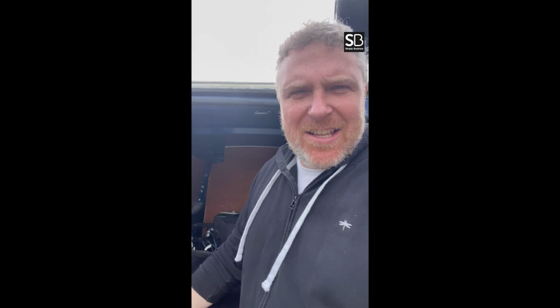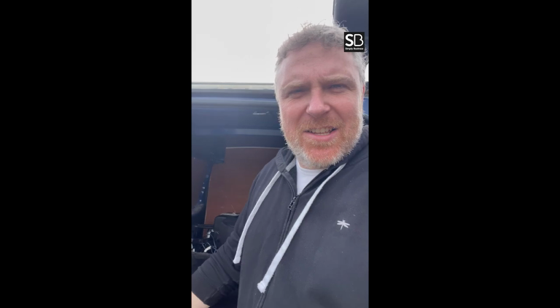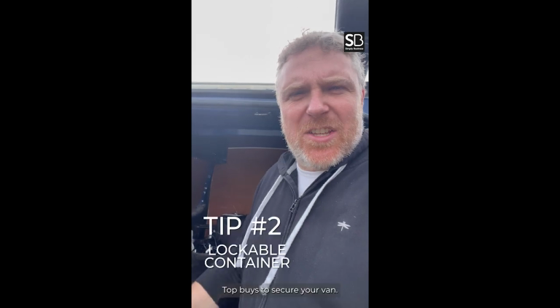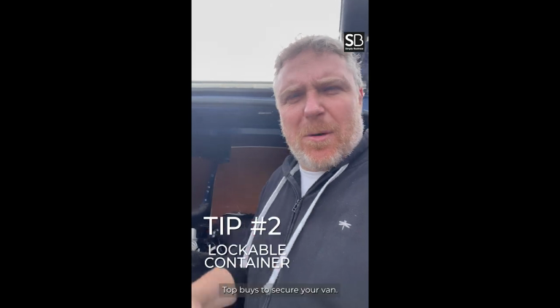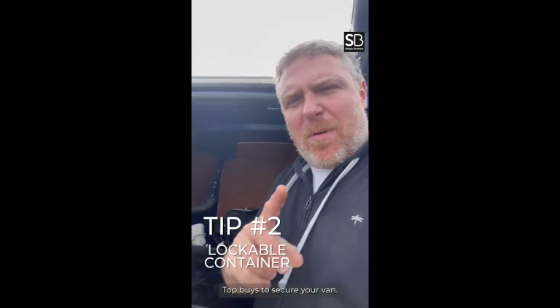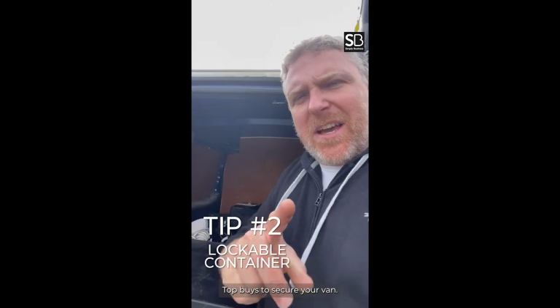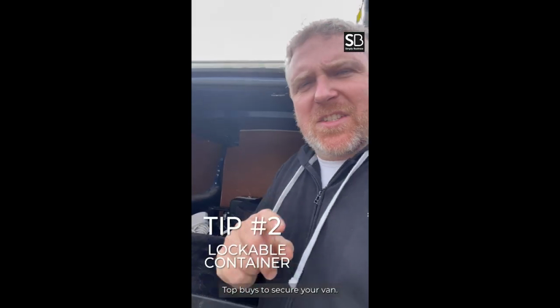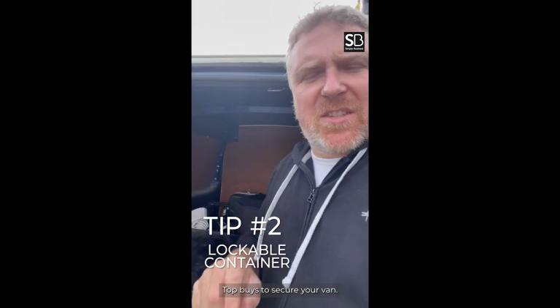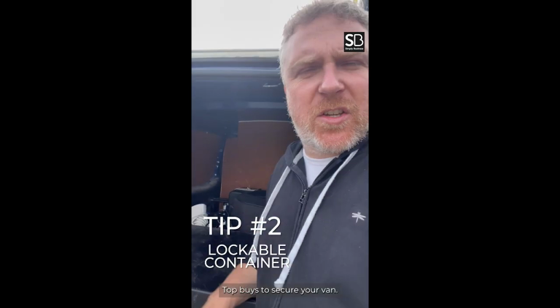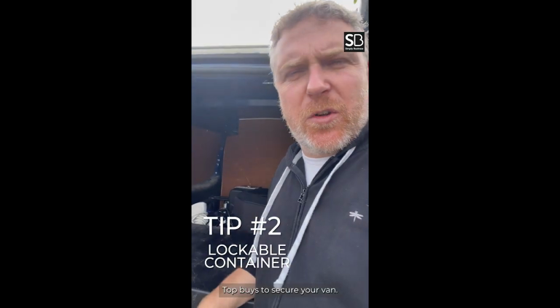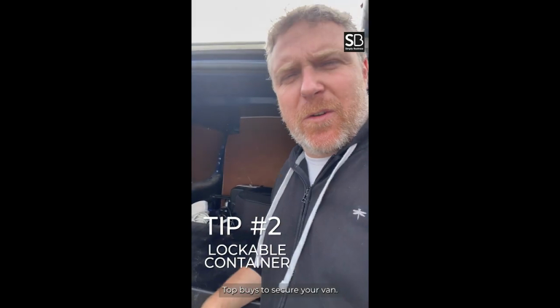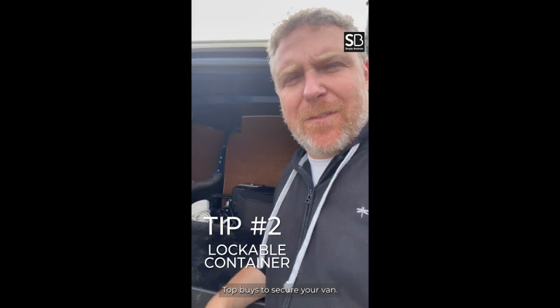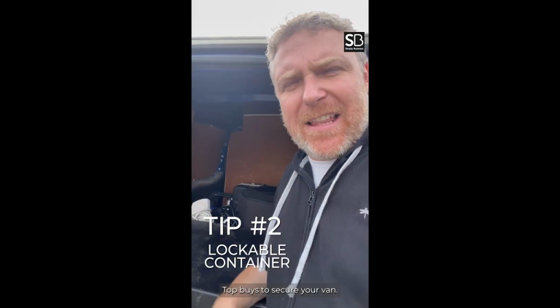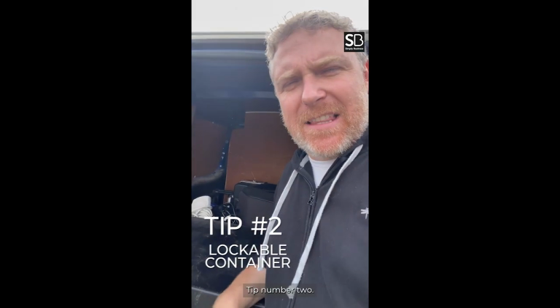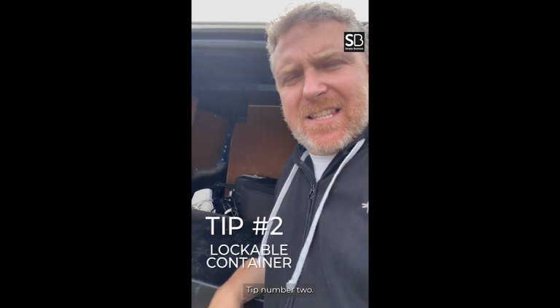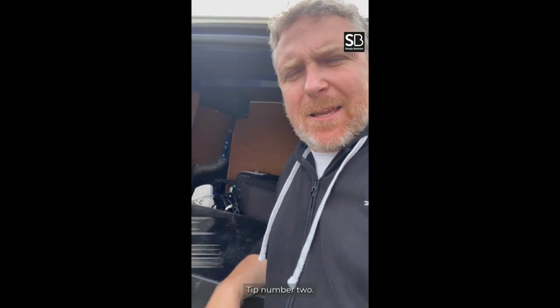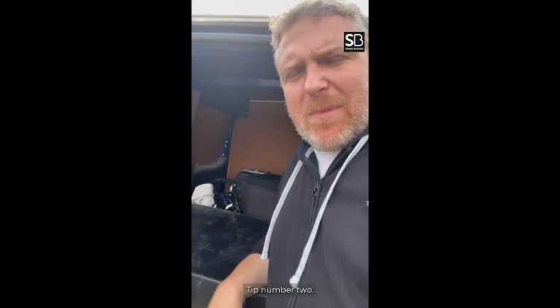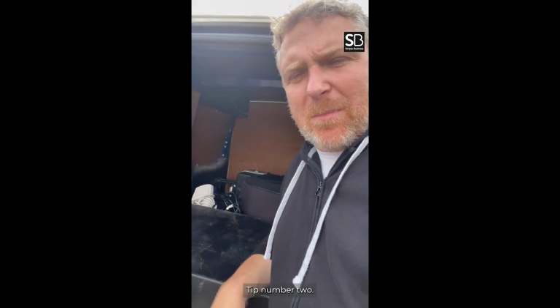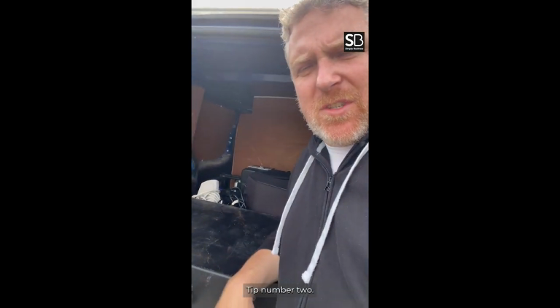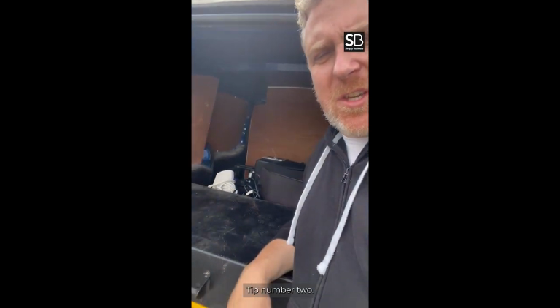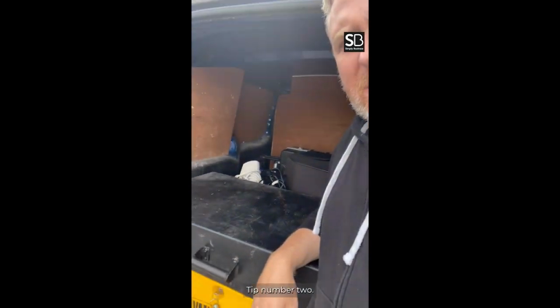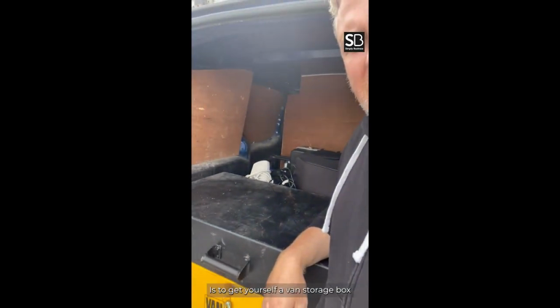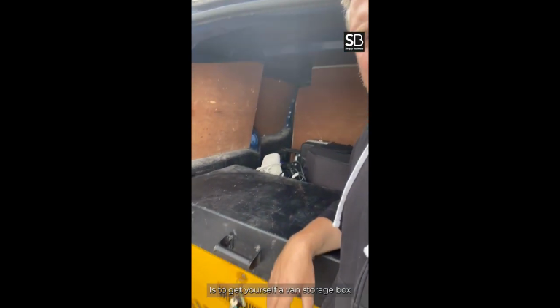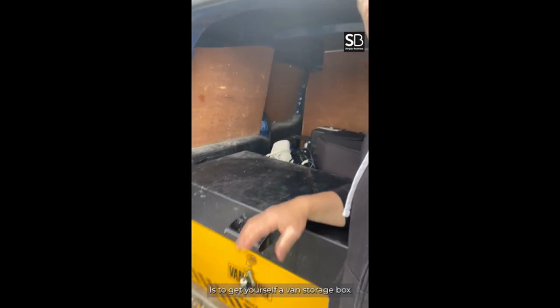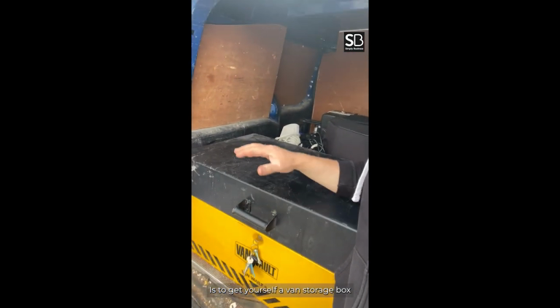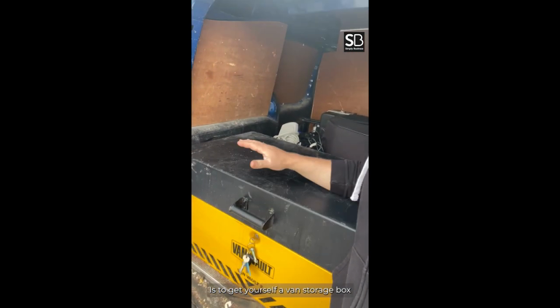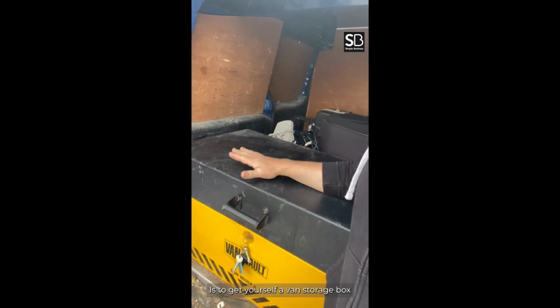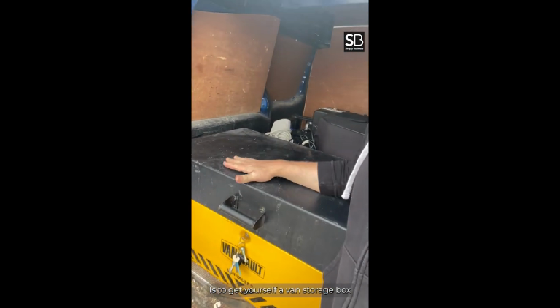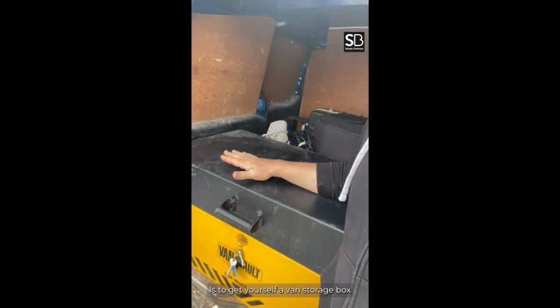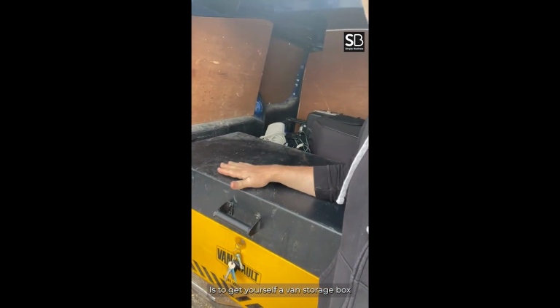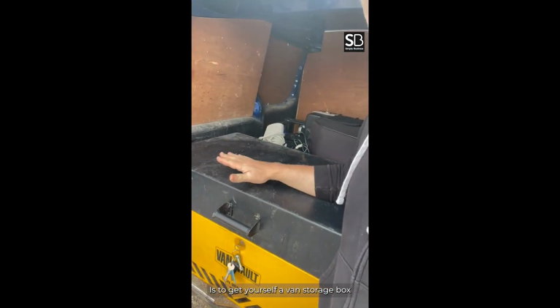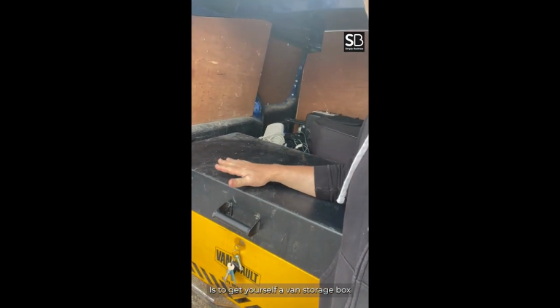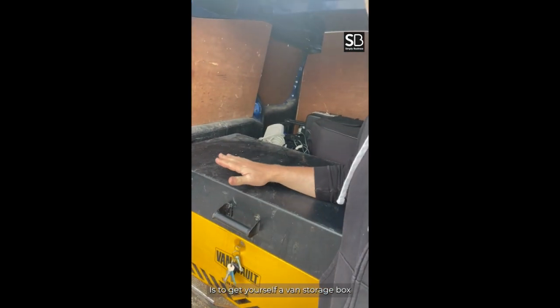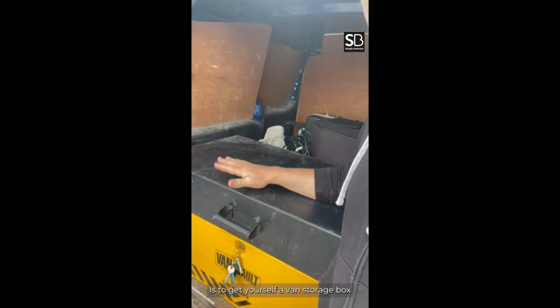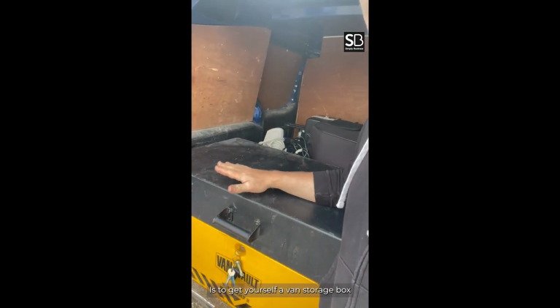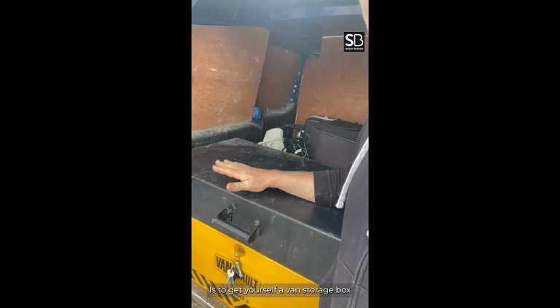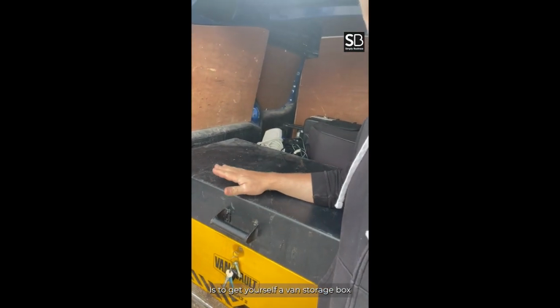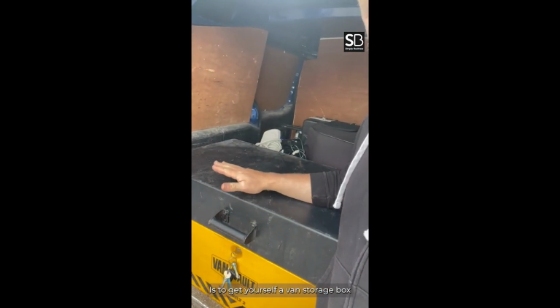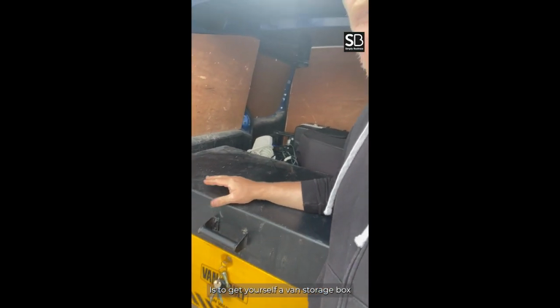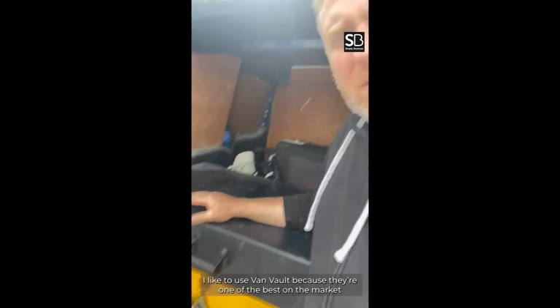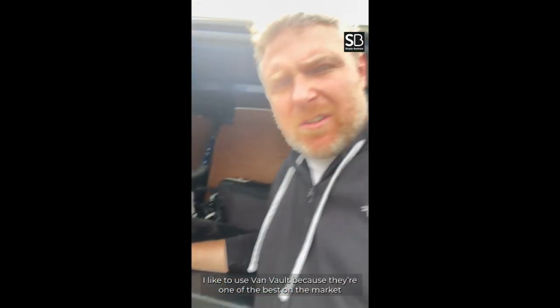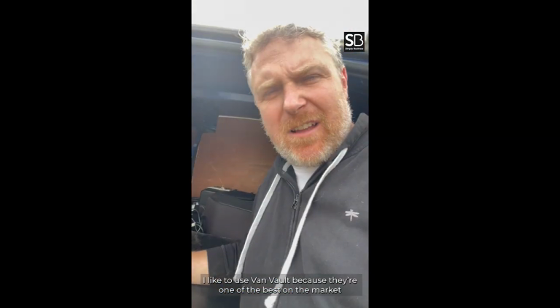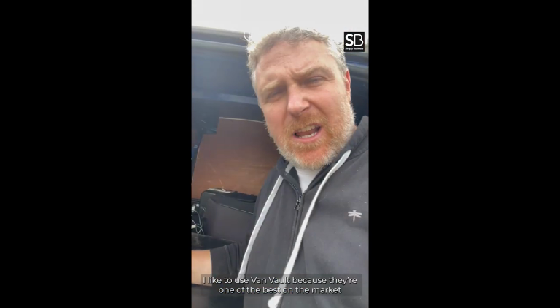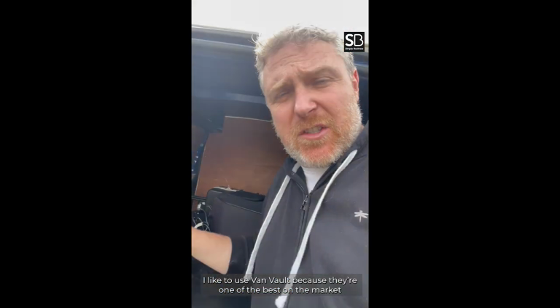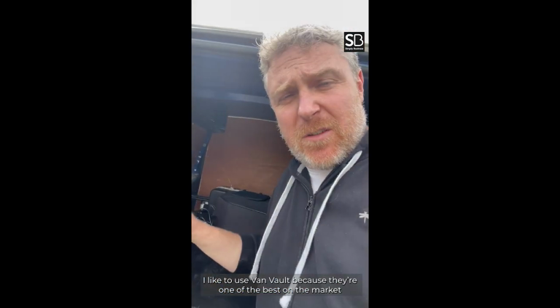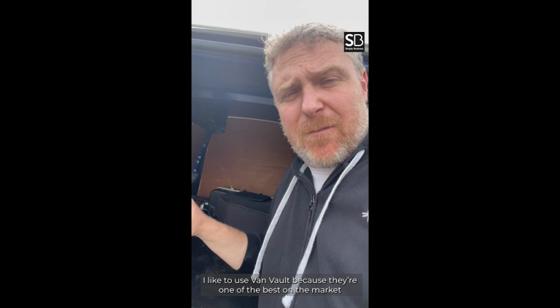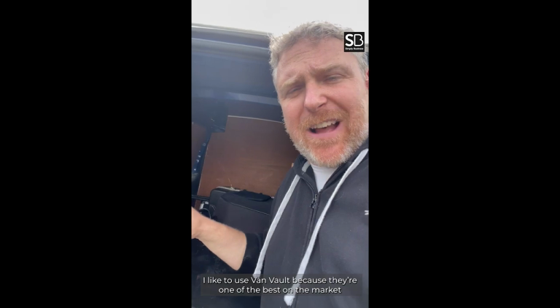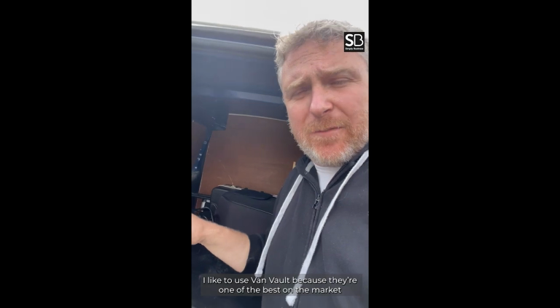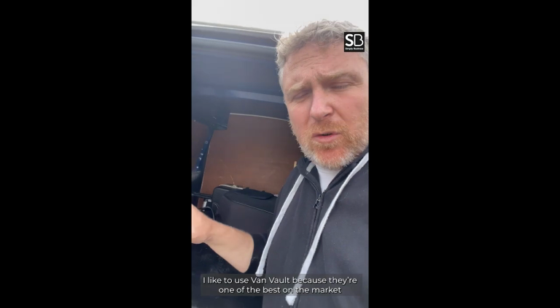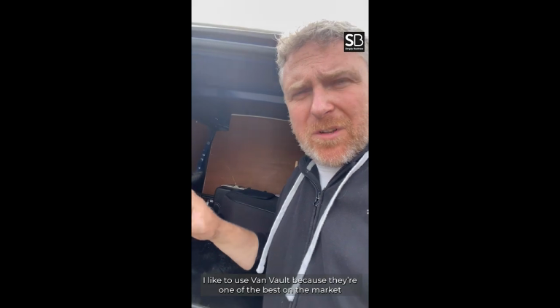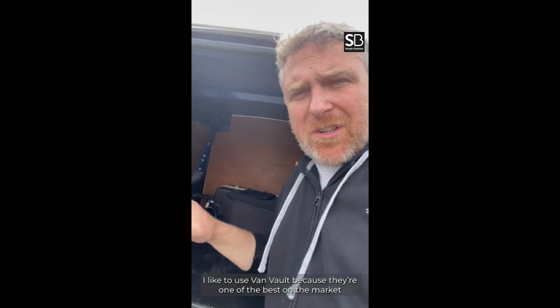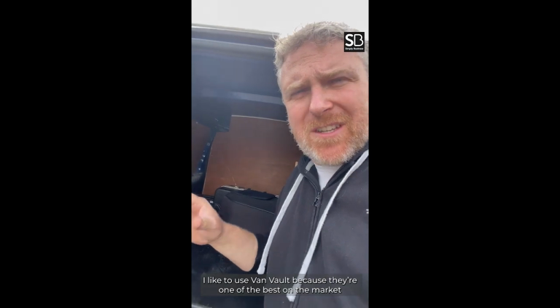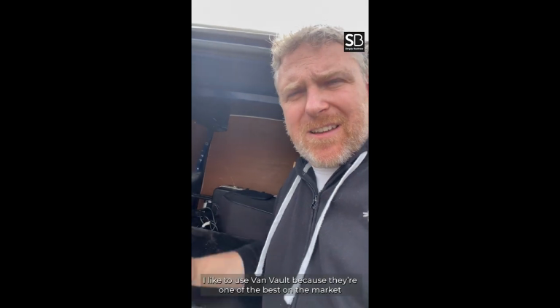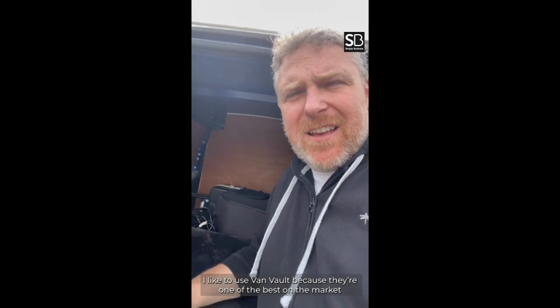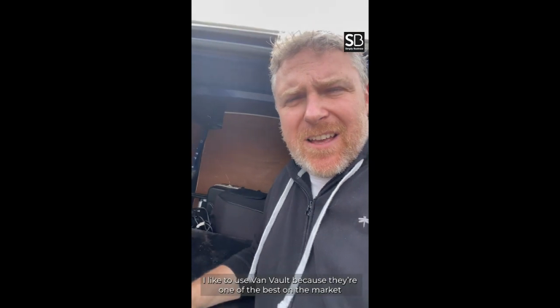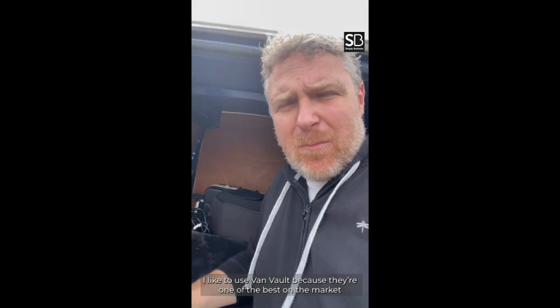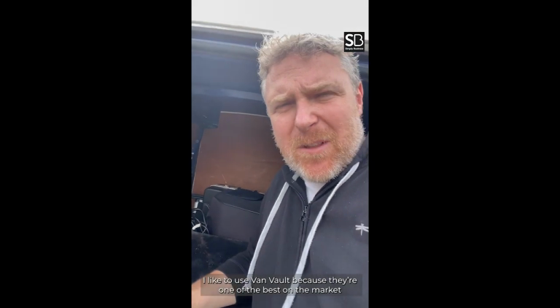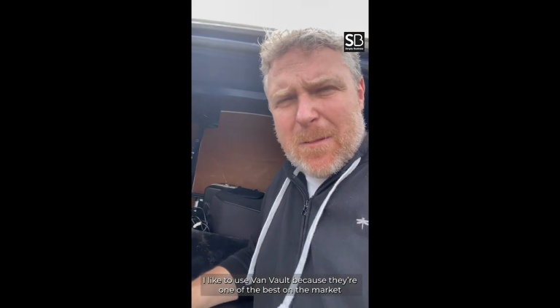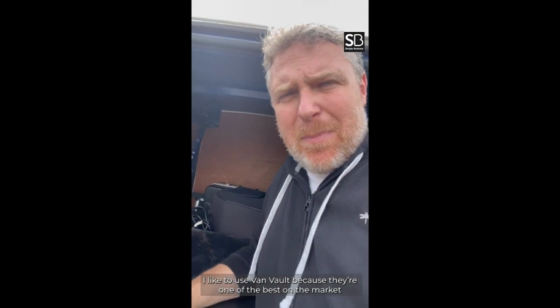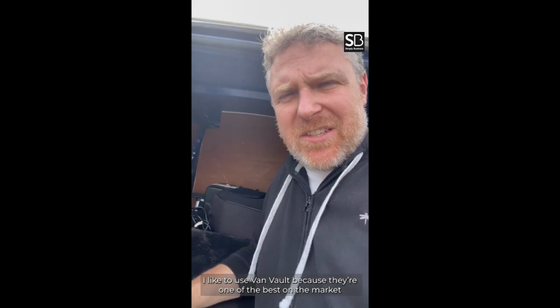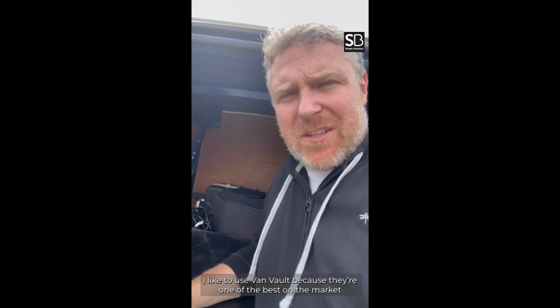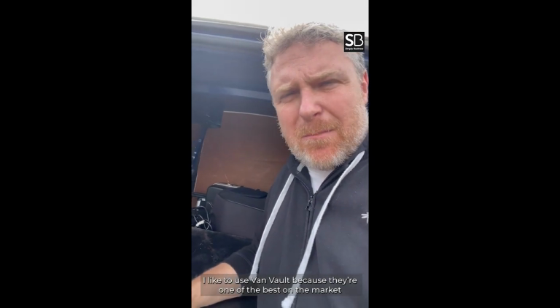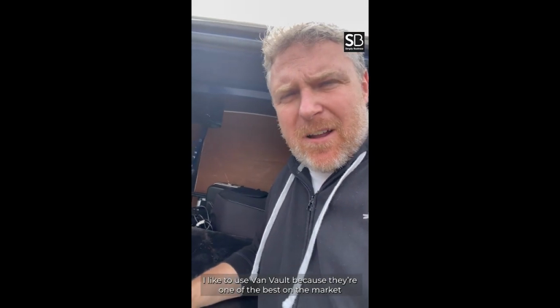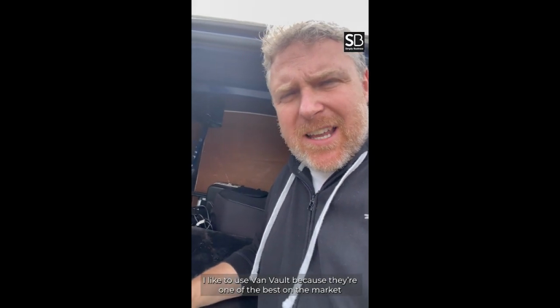Top buys to secure your van. Tip number two is to get yourself a van storage box. I like to use VanVault because they're one of the best on the market.